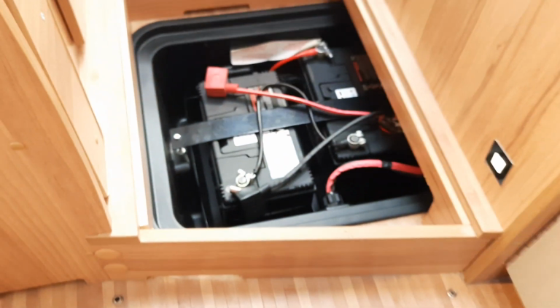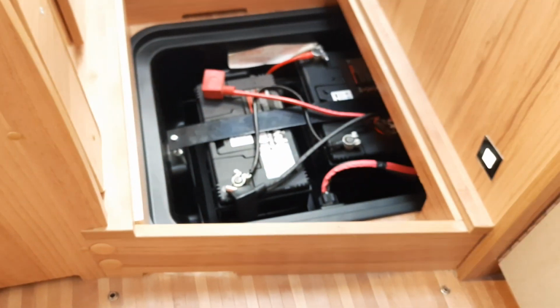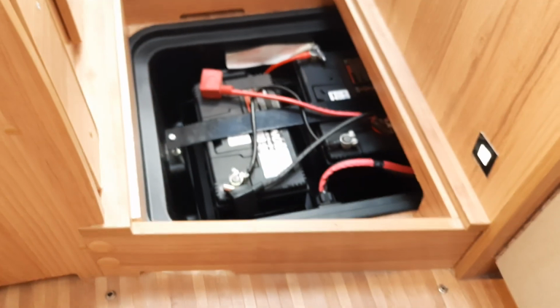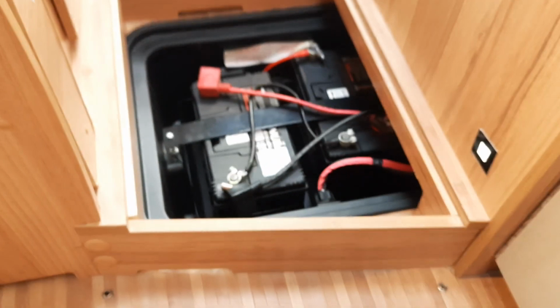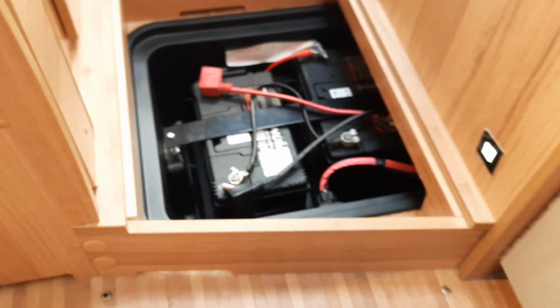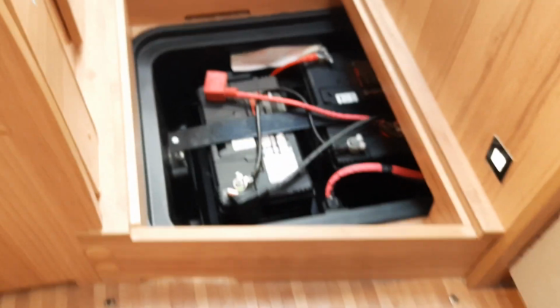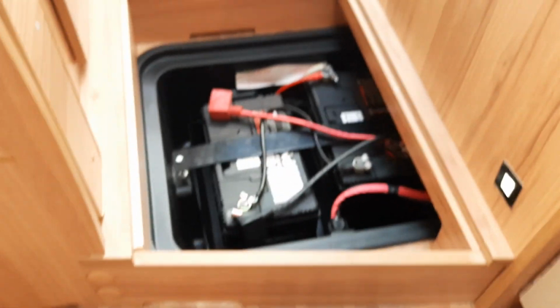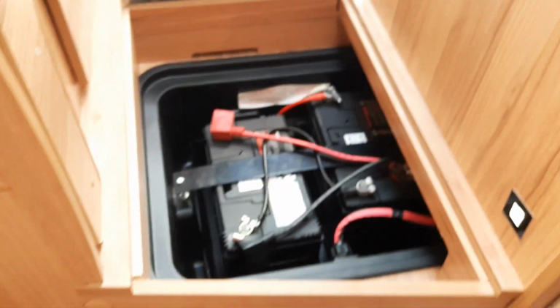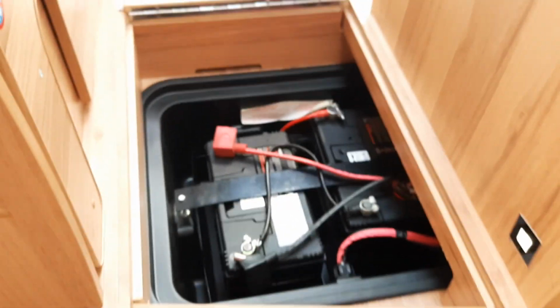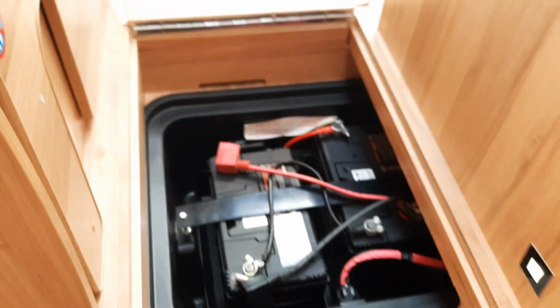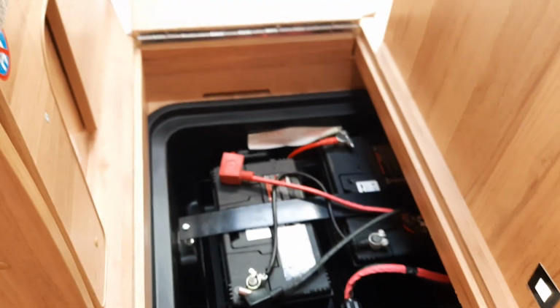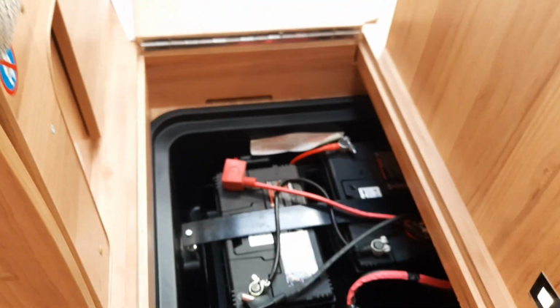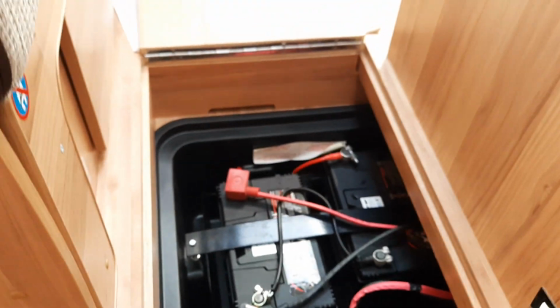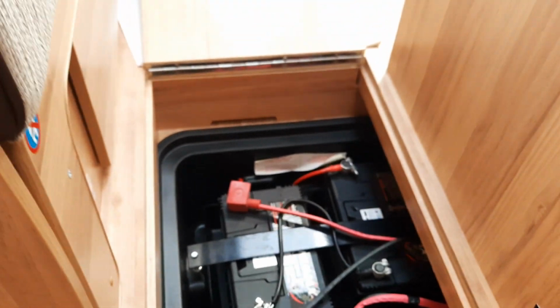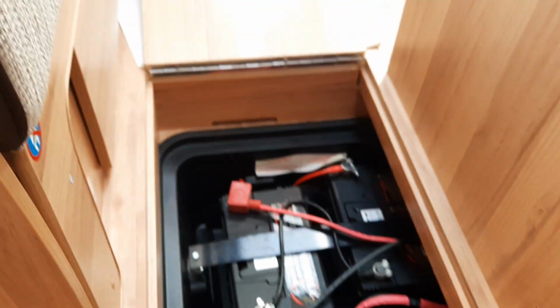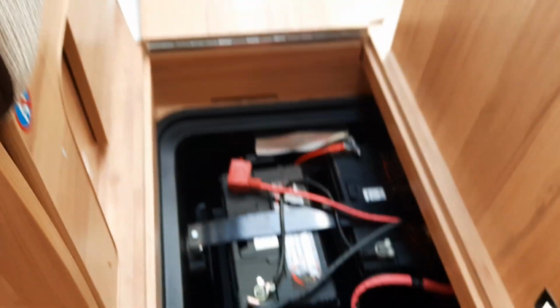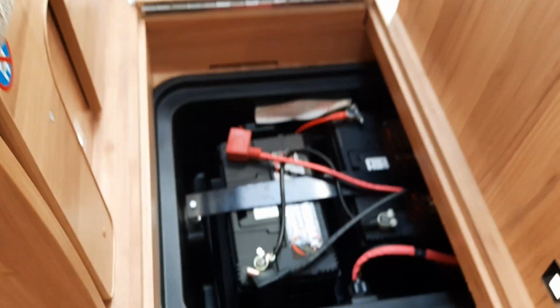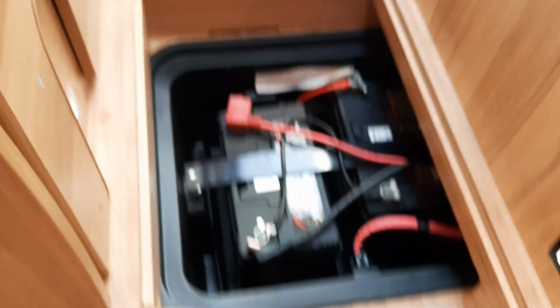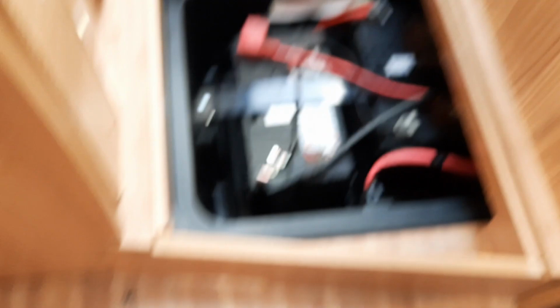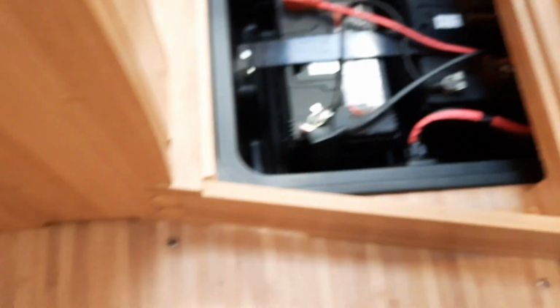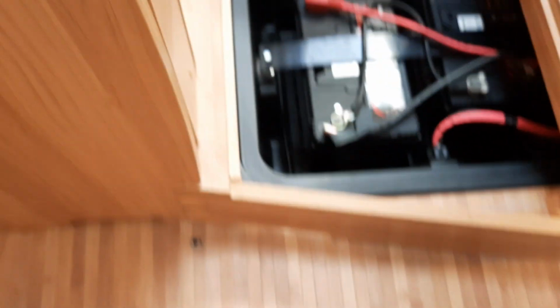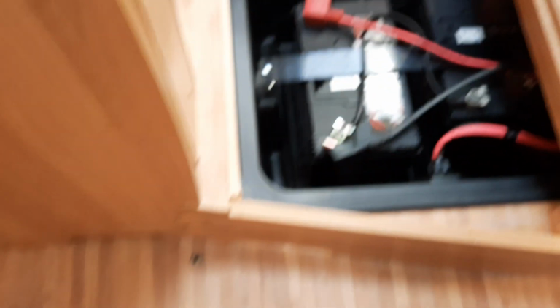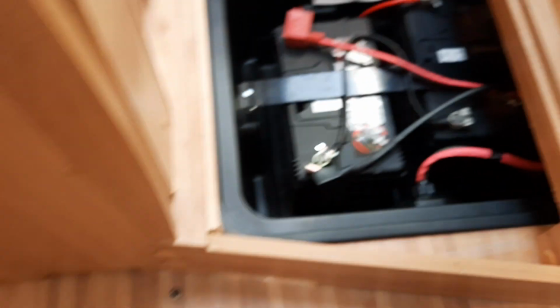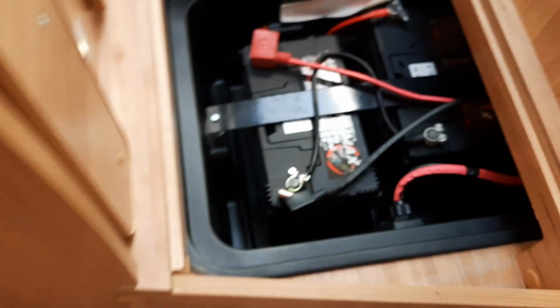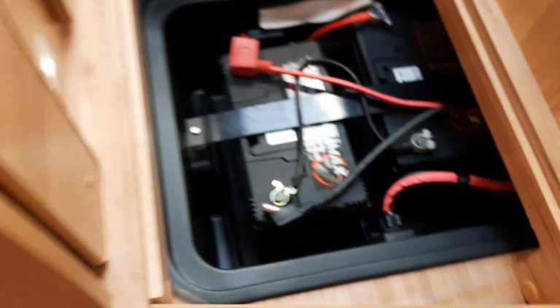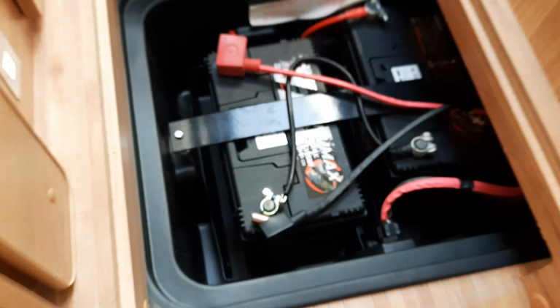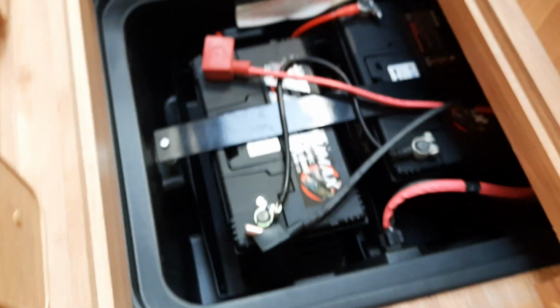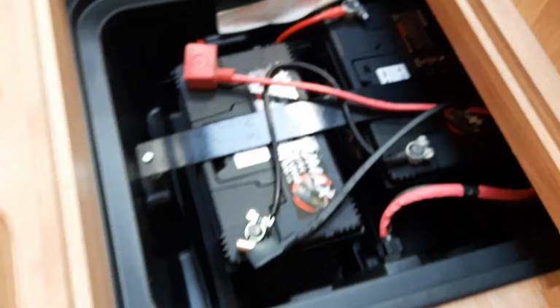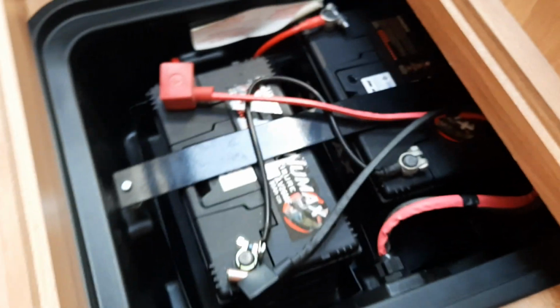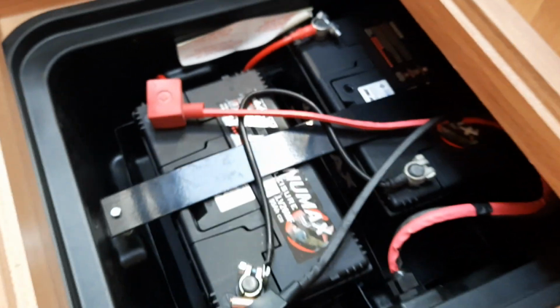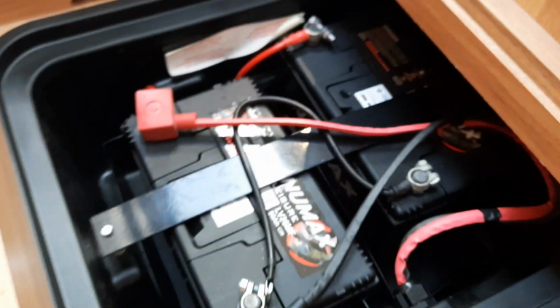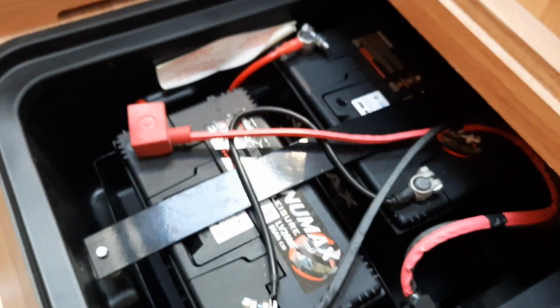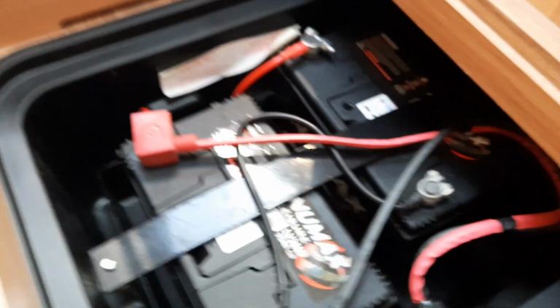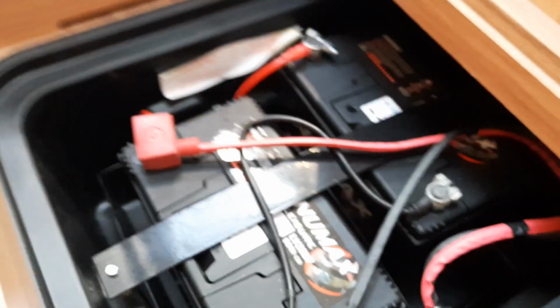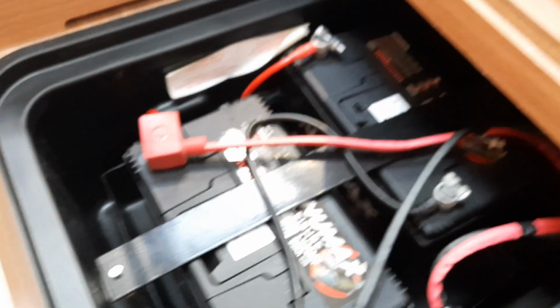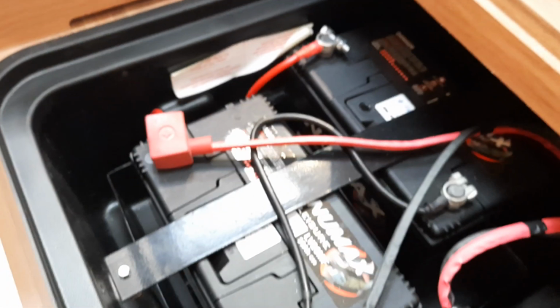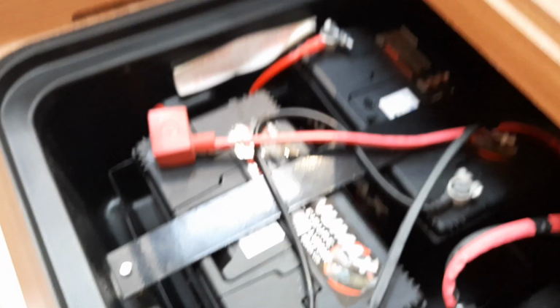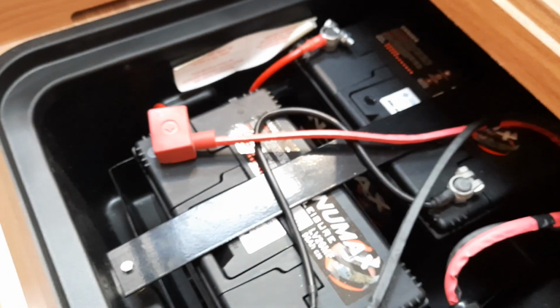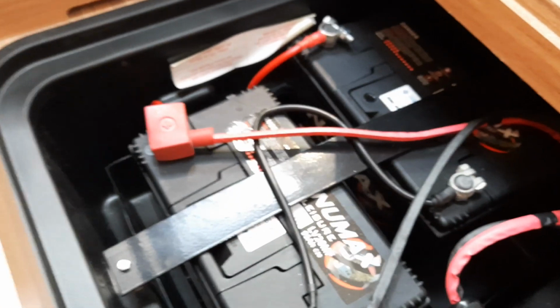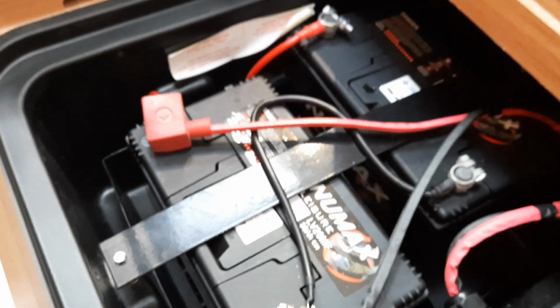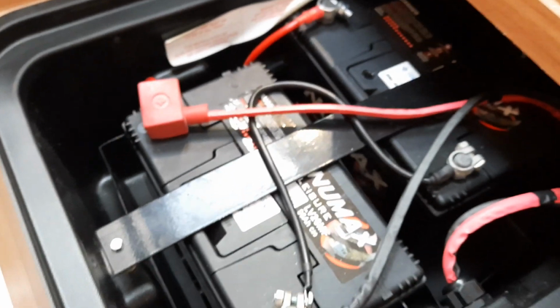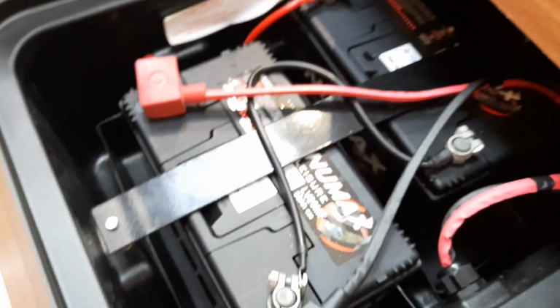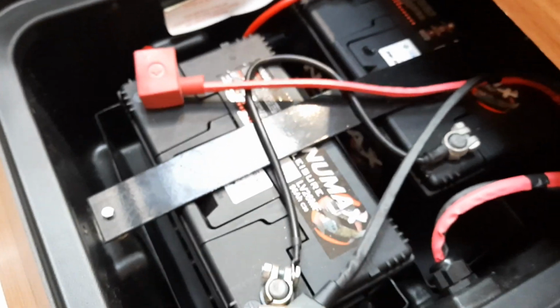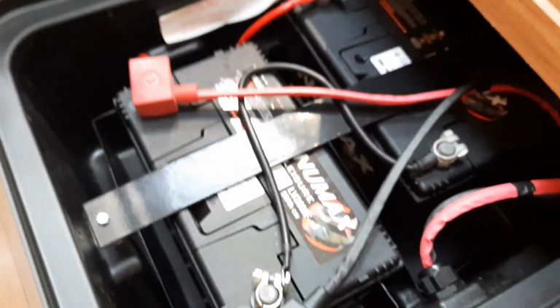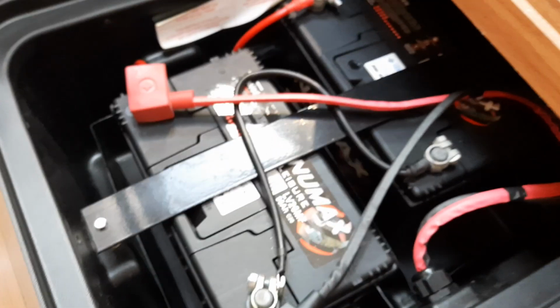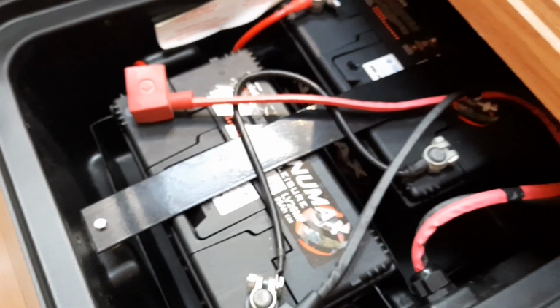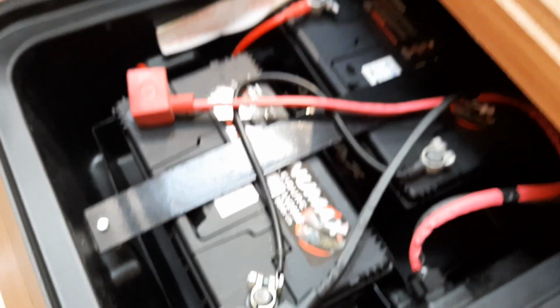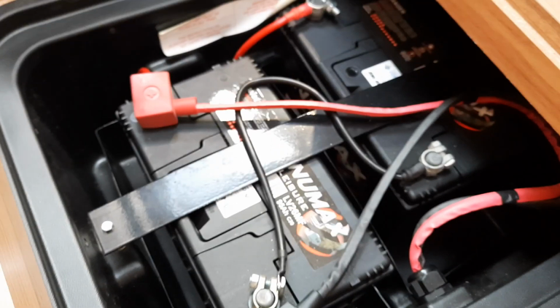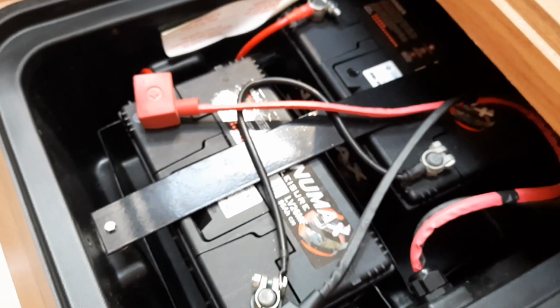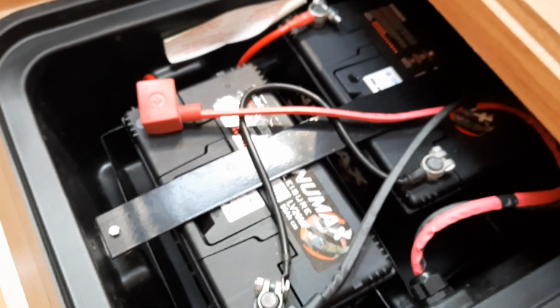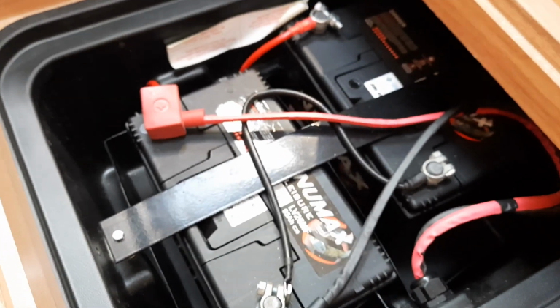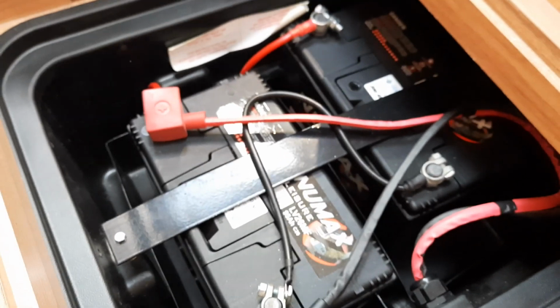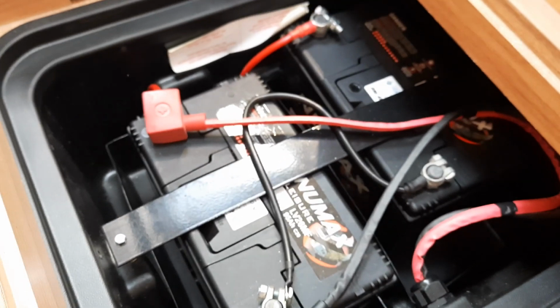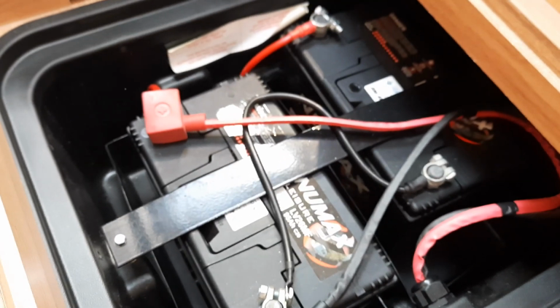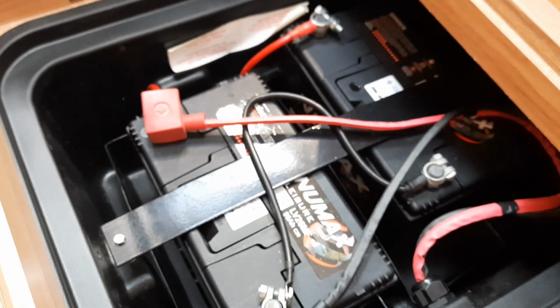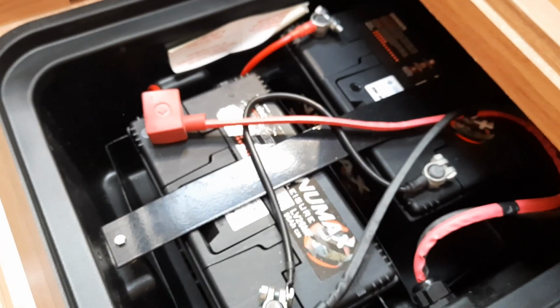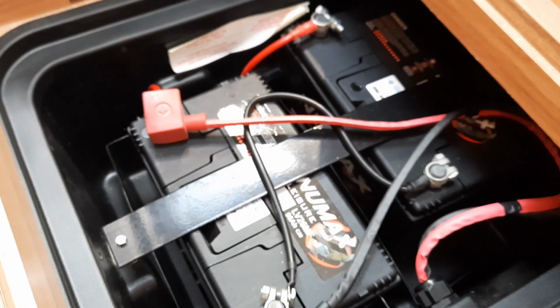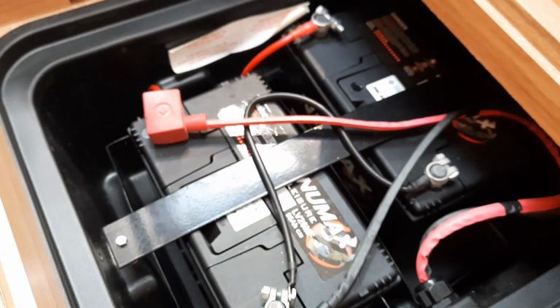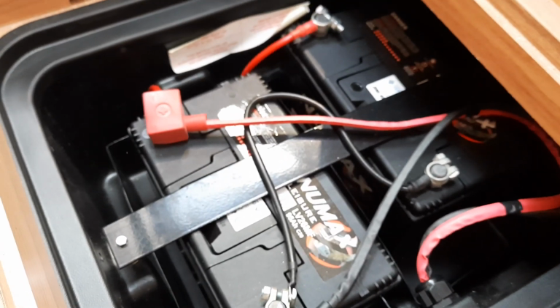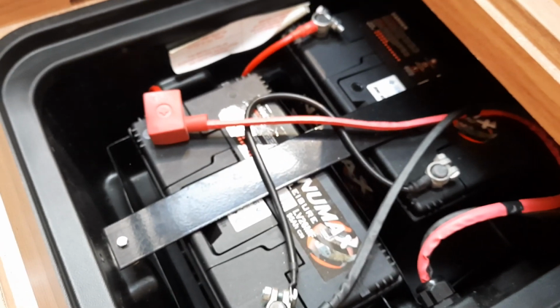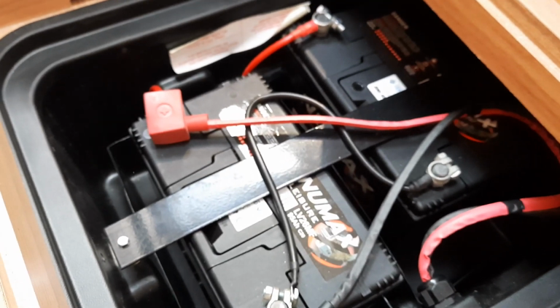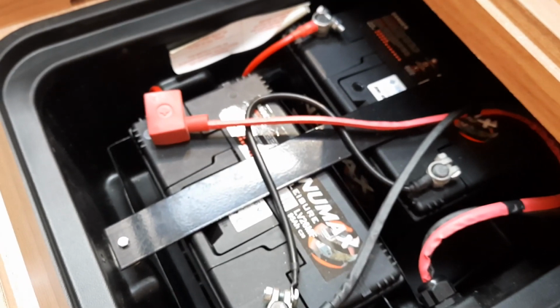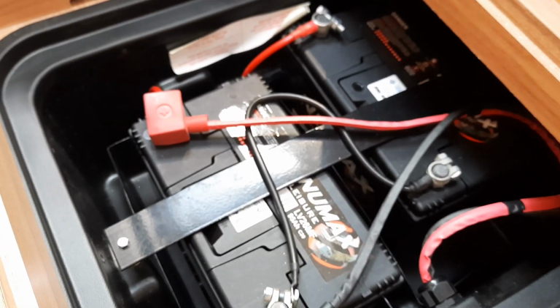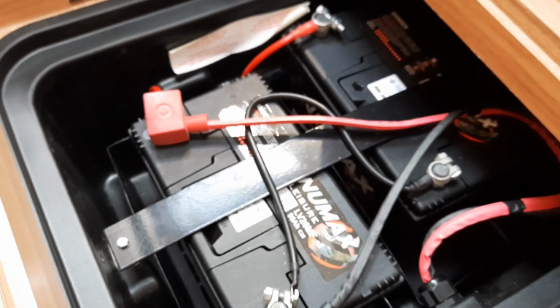Forward of that, under the hatch, there is a separate lid — that's where your leisure batteries are located. This particular model has two leisure batteries fitted.